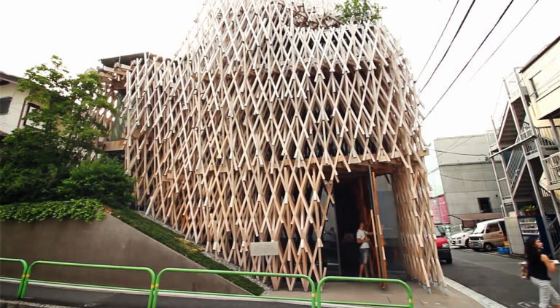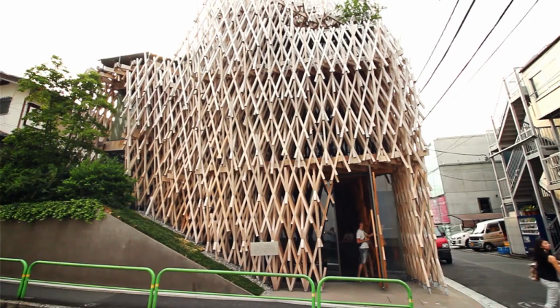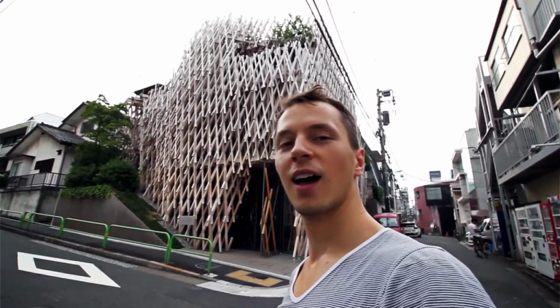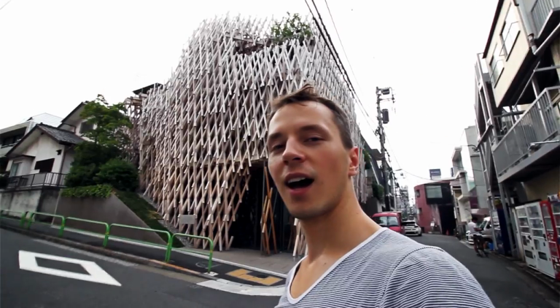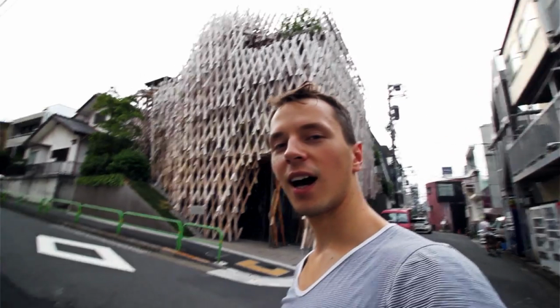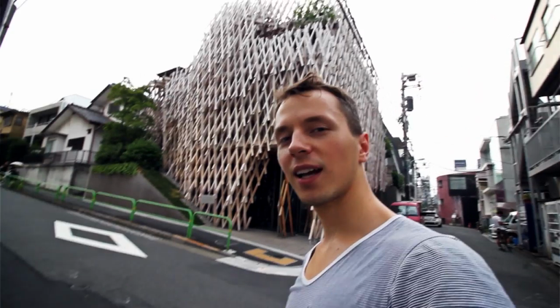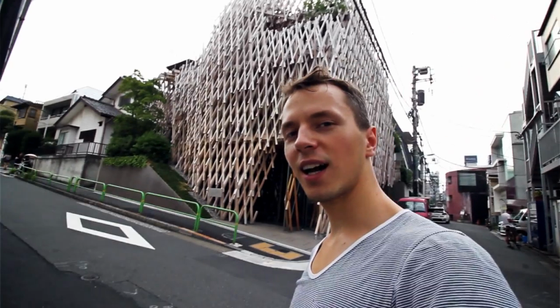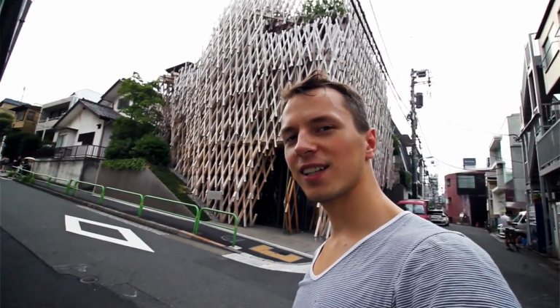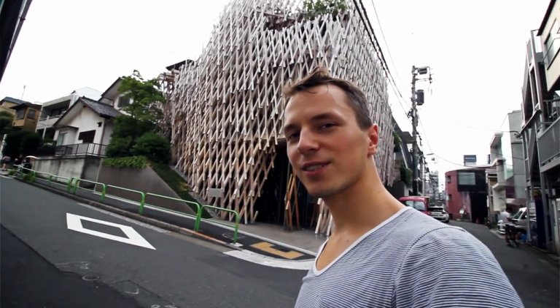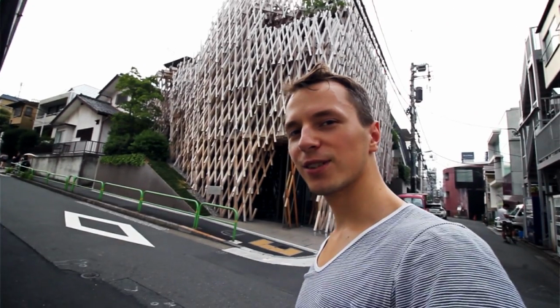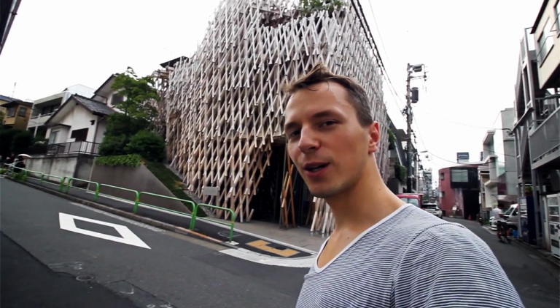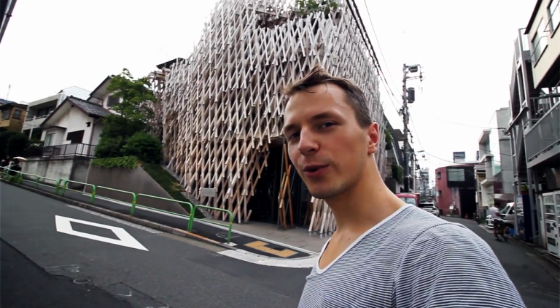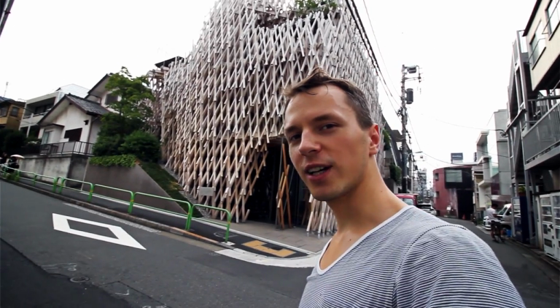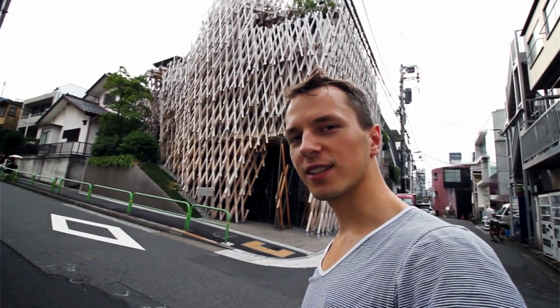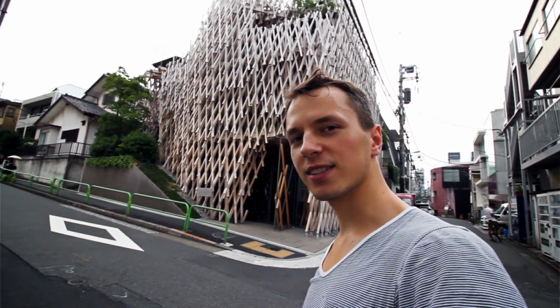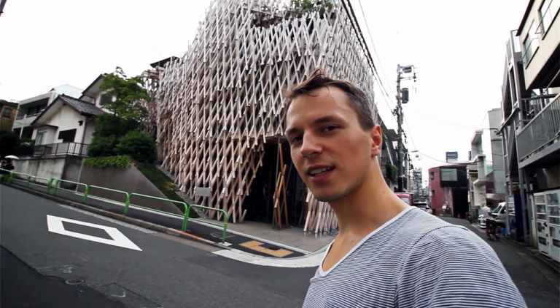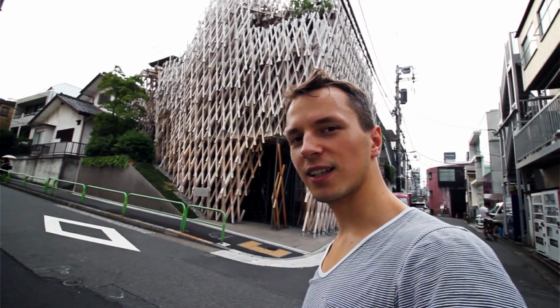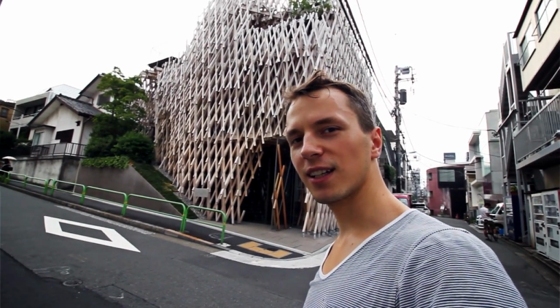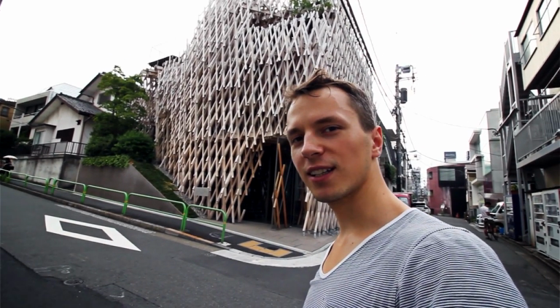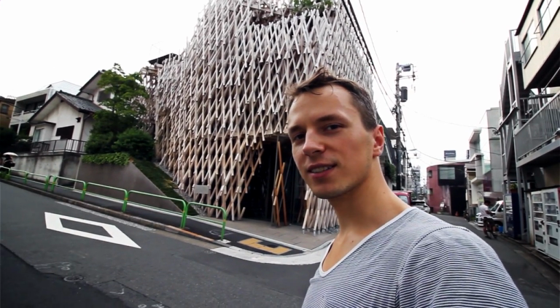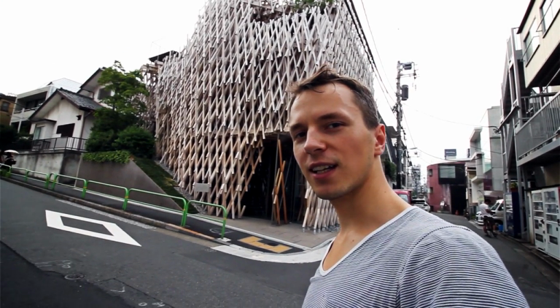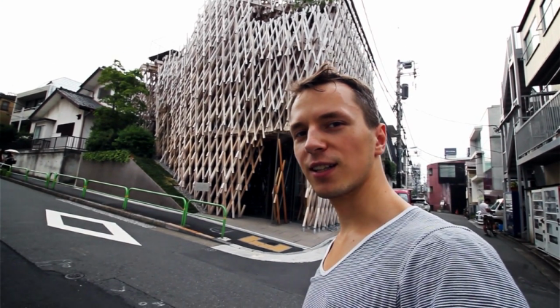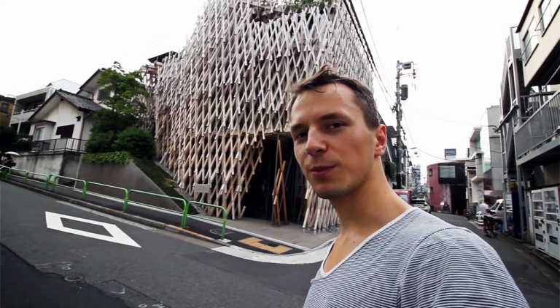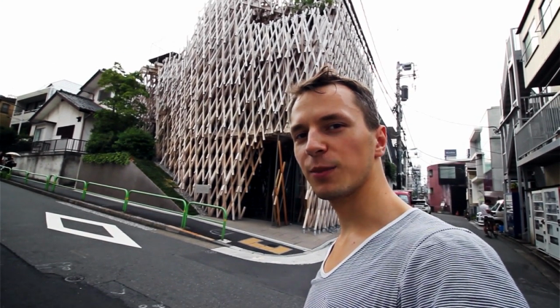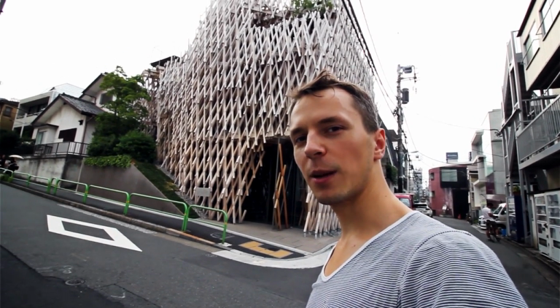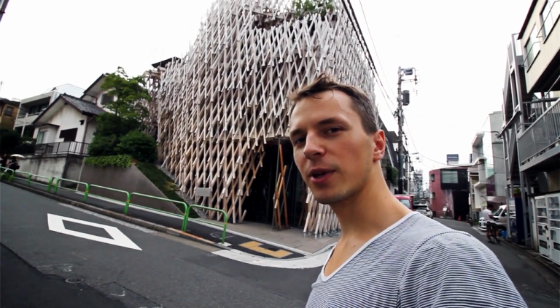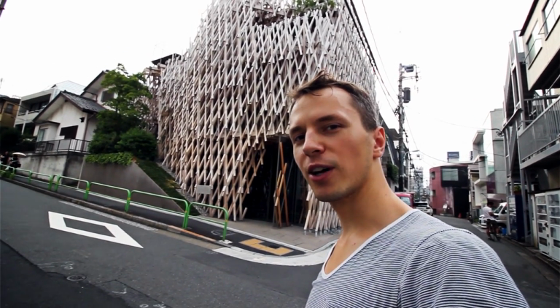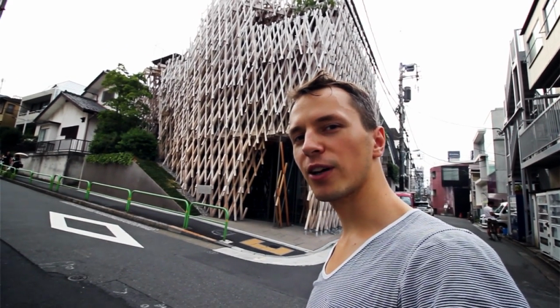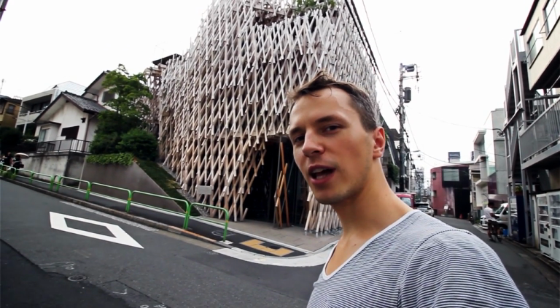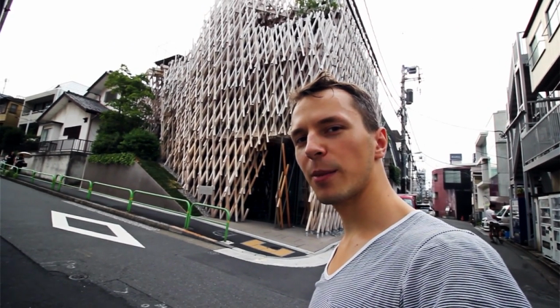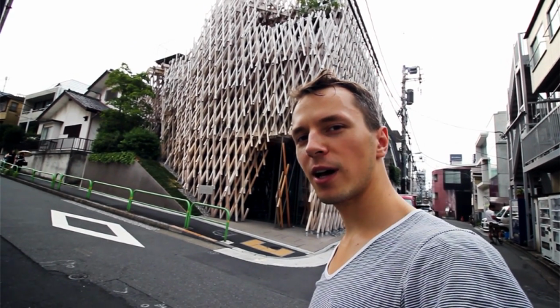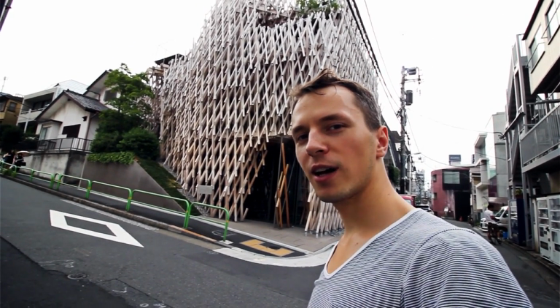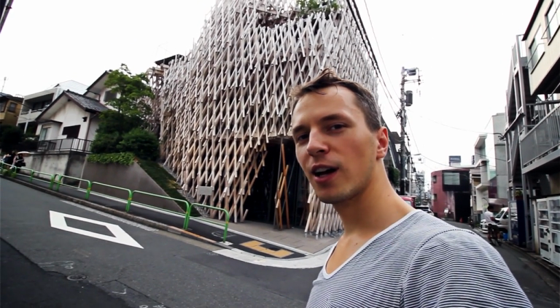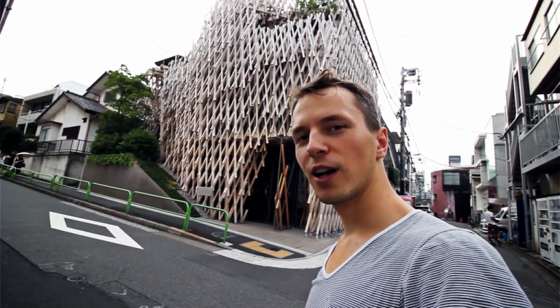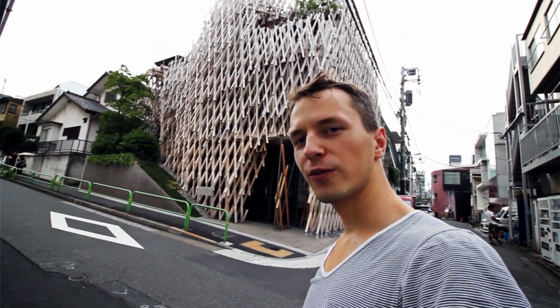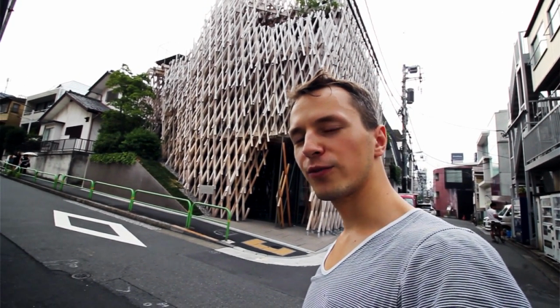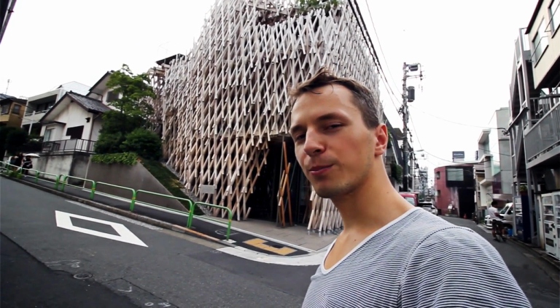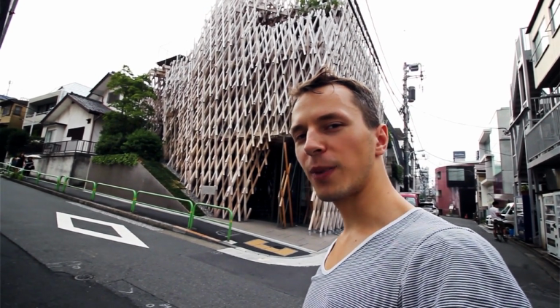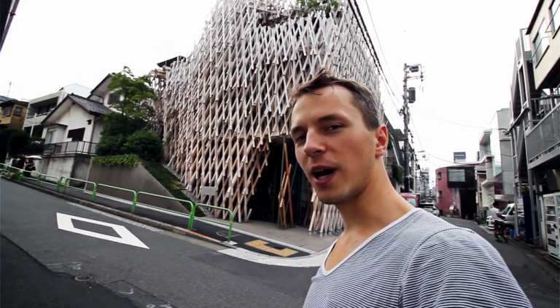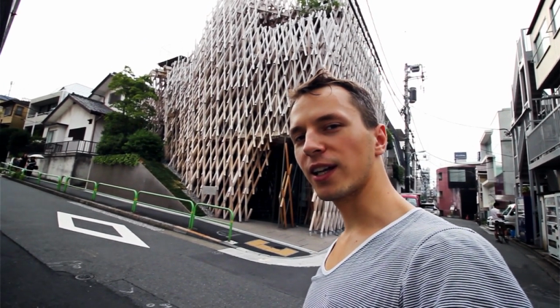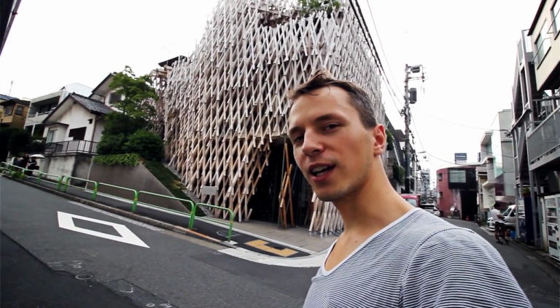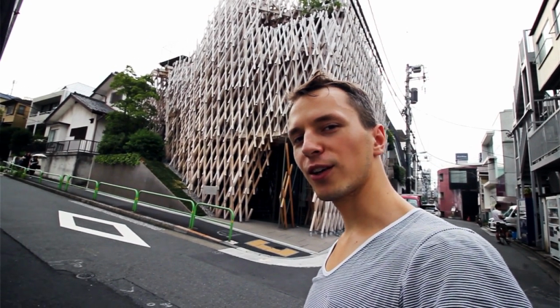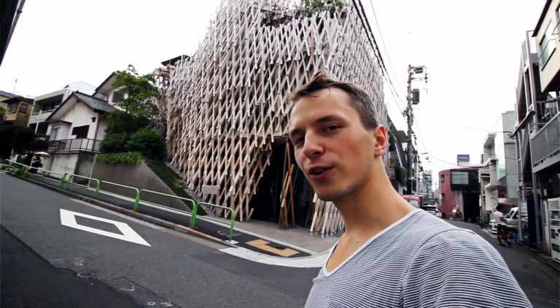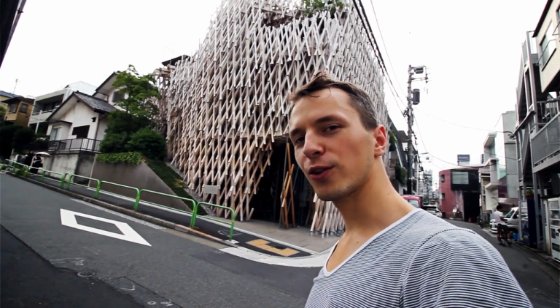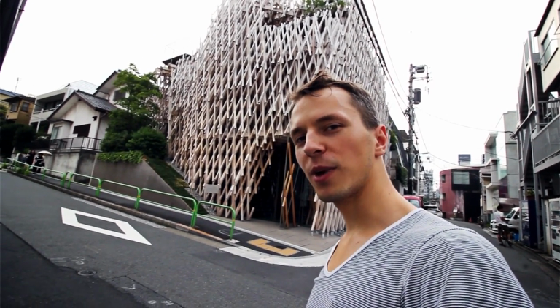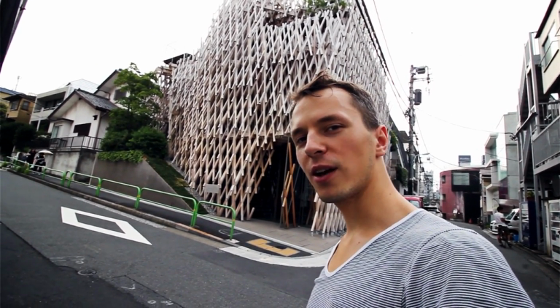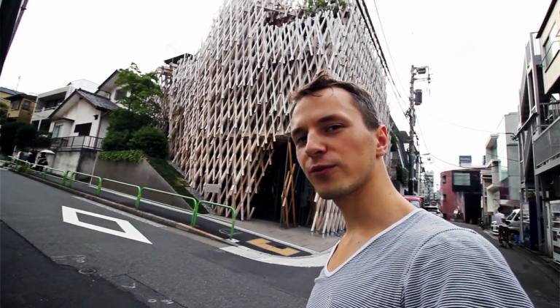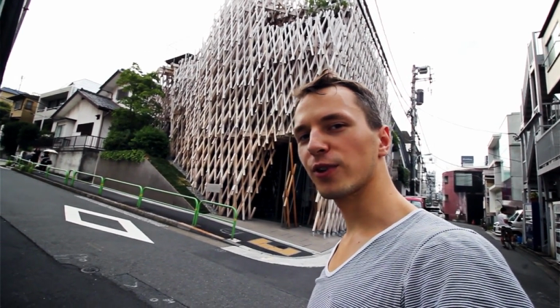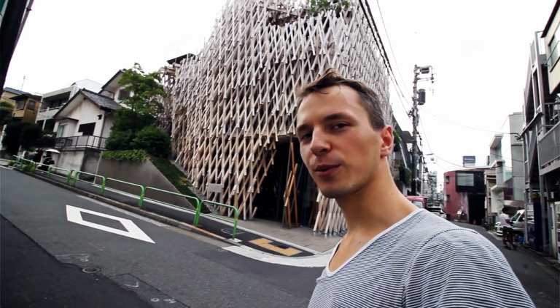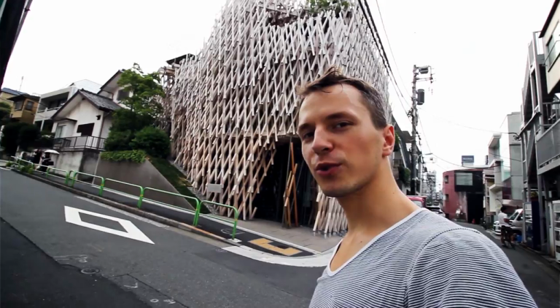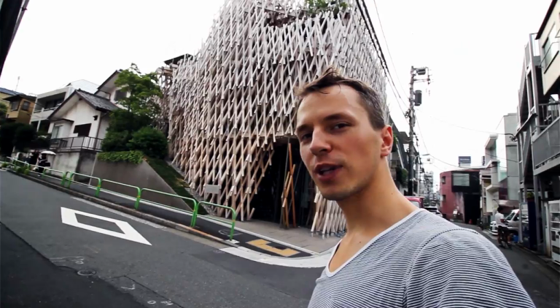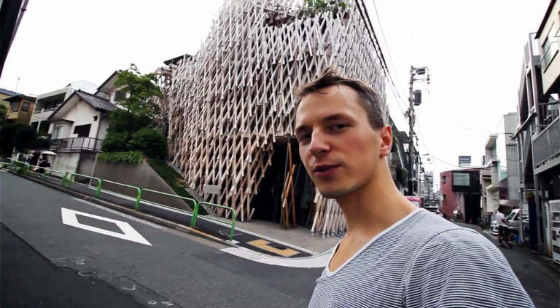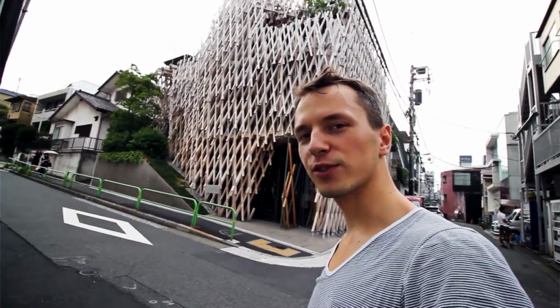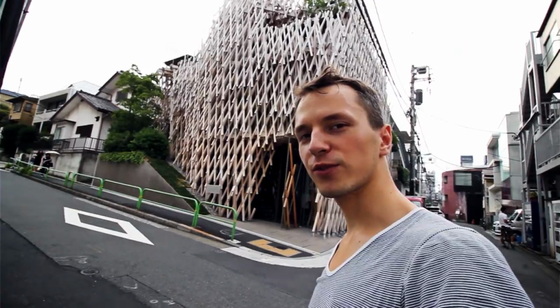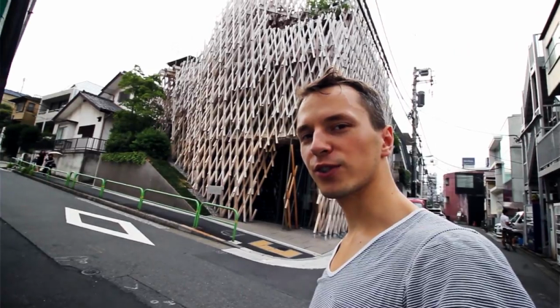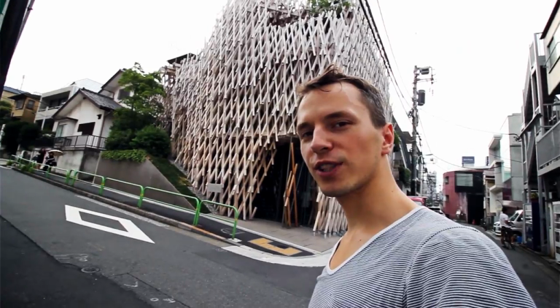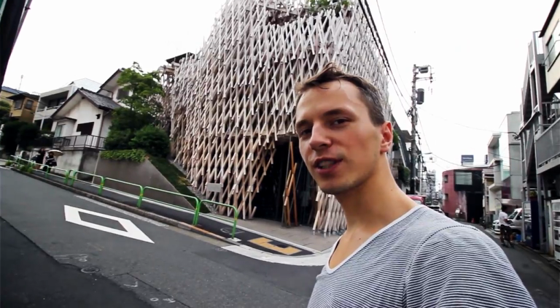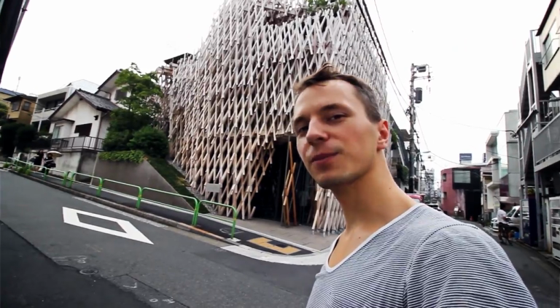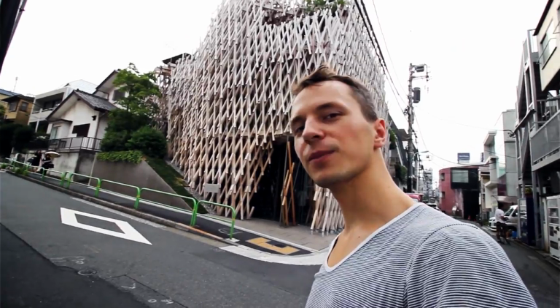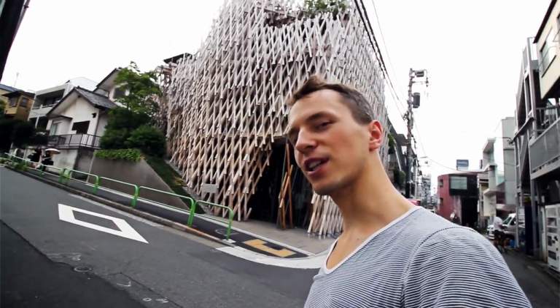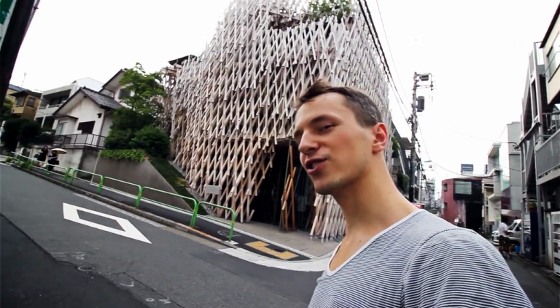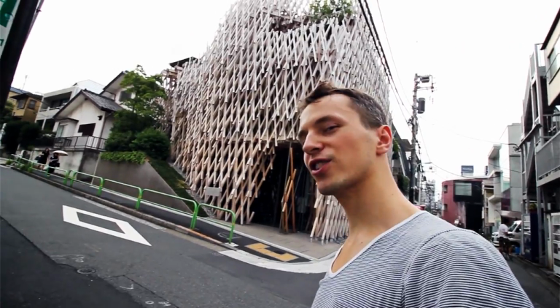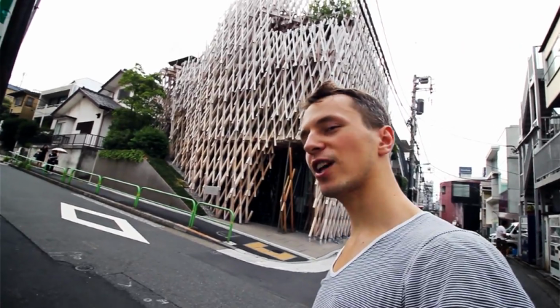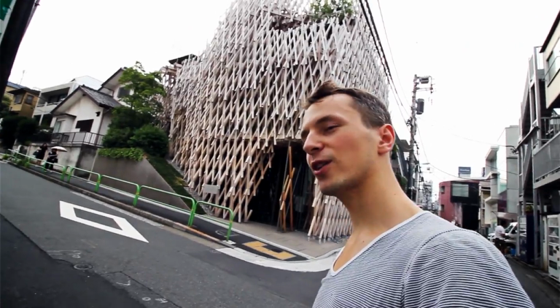Hi guys, today we are at Sunny Hills in Minami Aoyama by Kengo Kuma from 2014. Let's check it out!